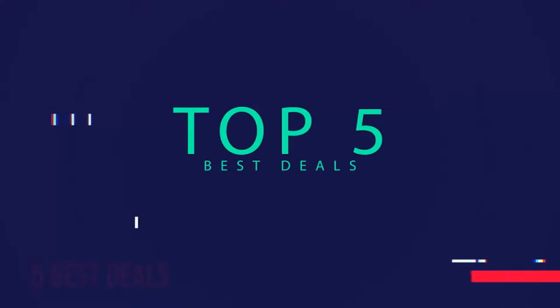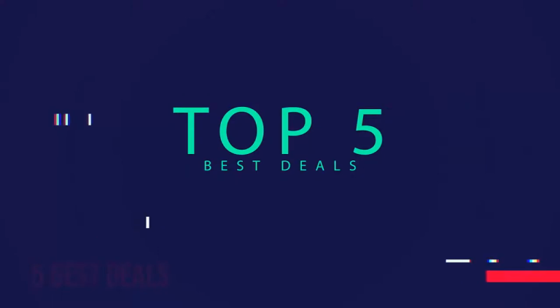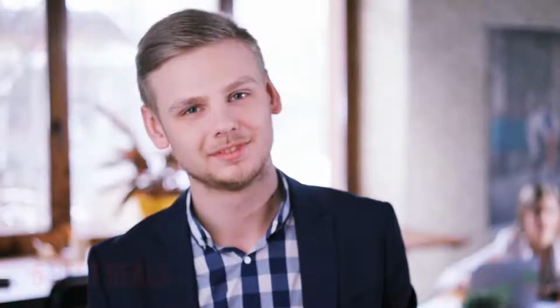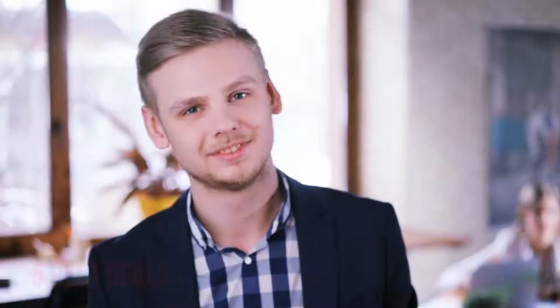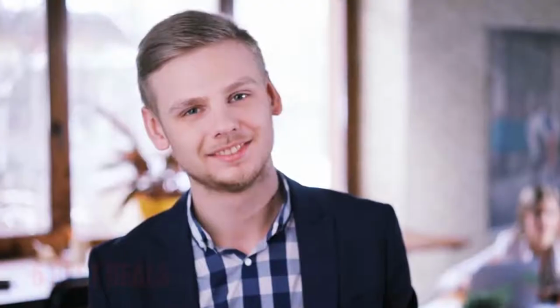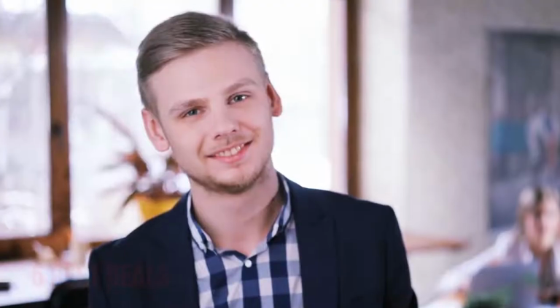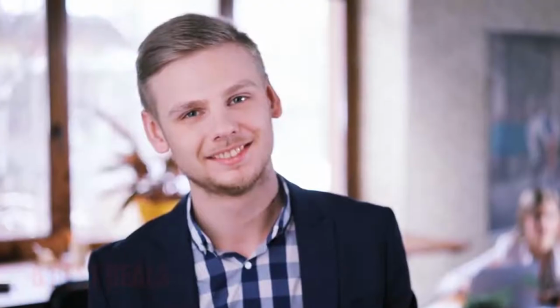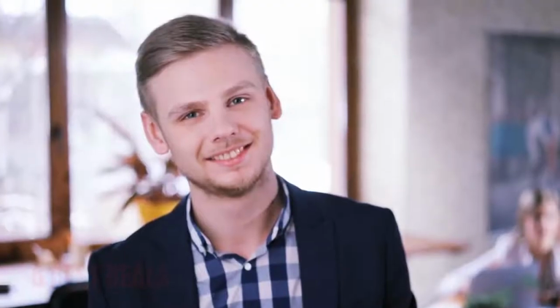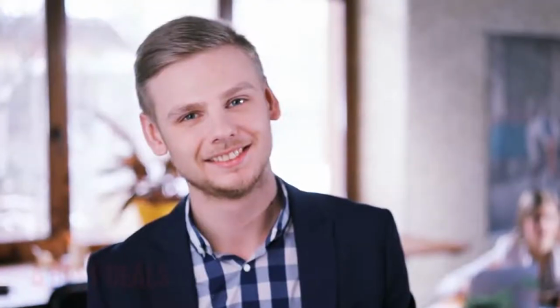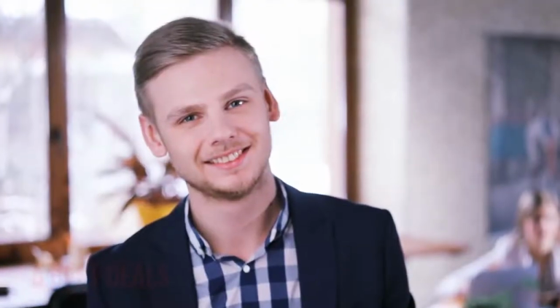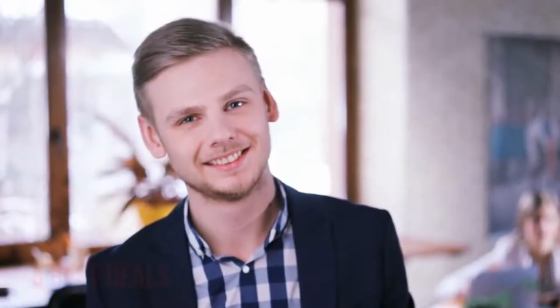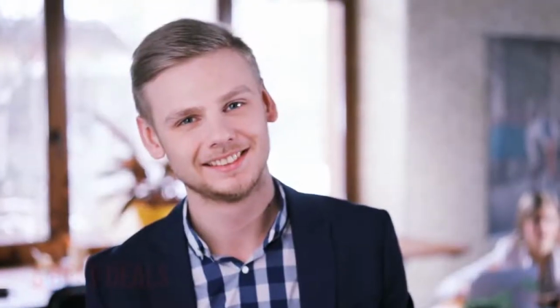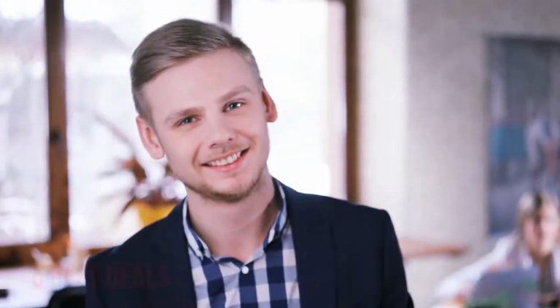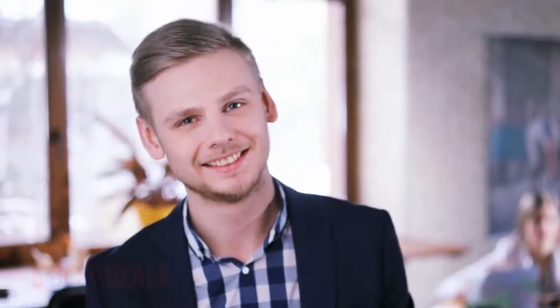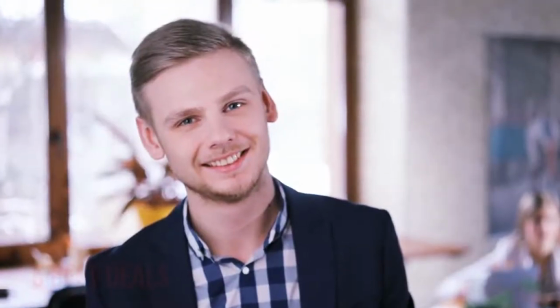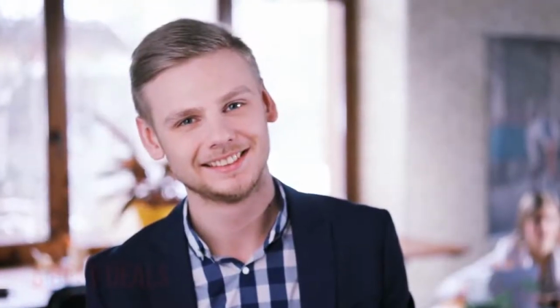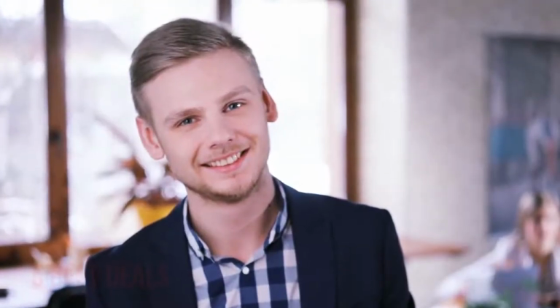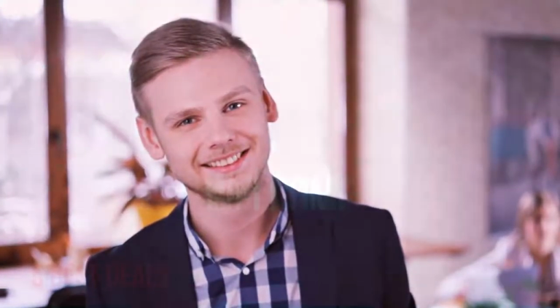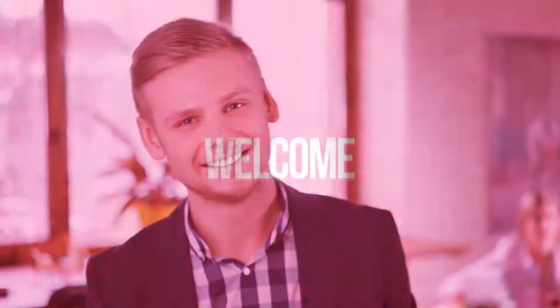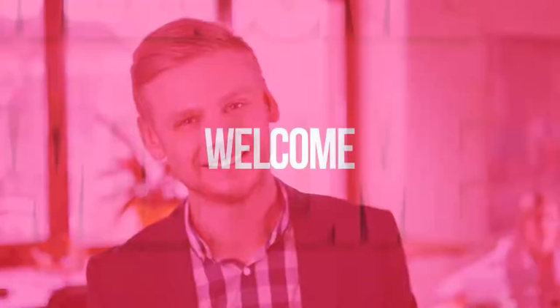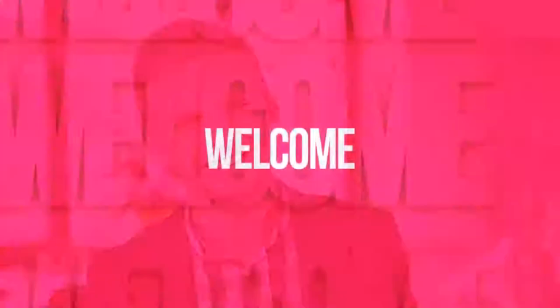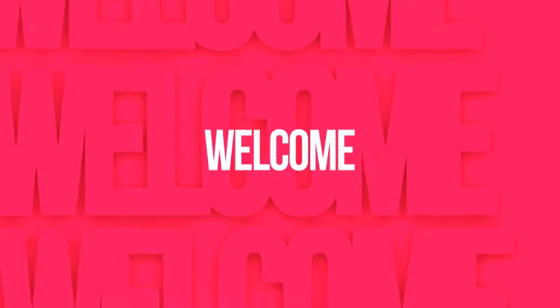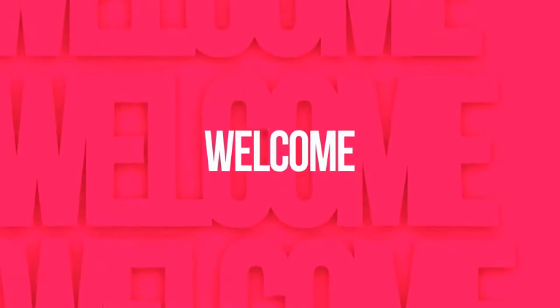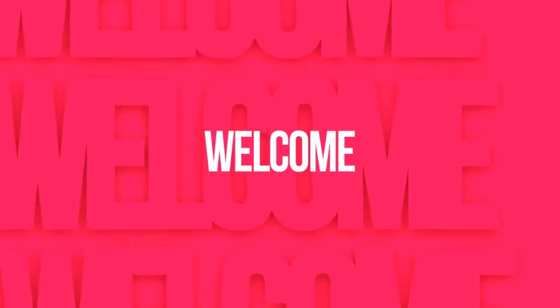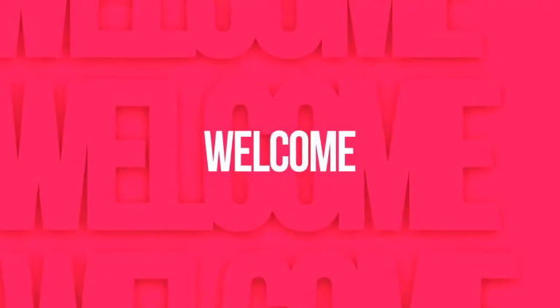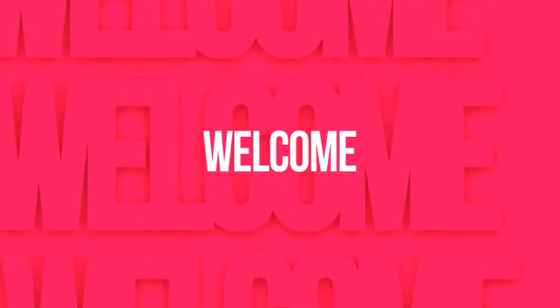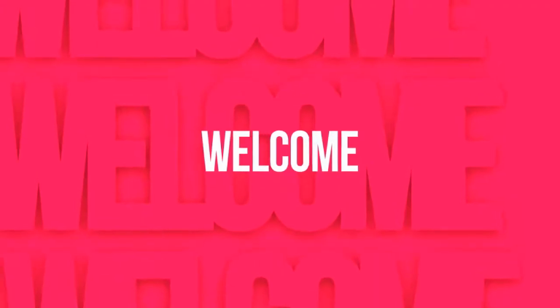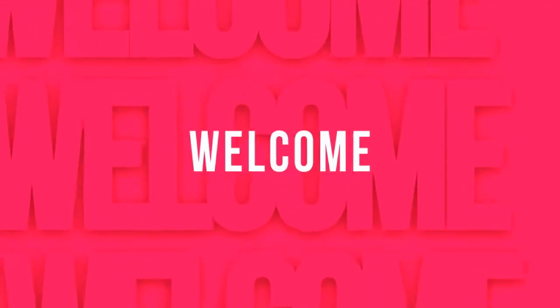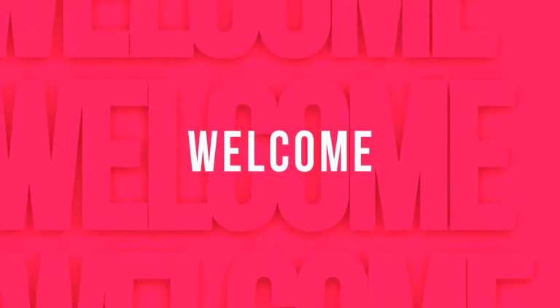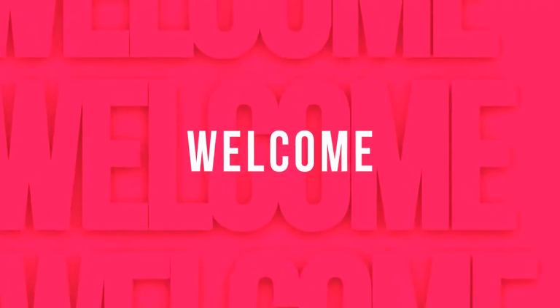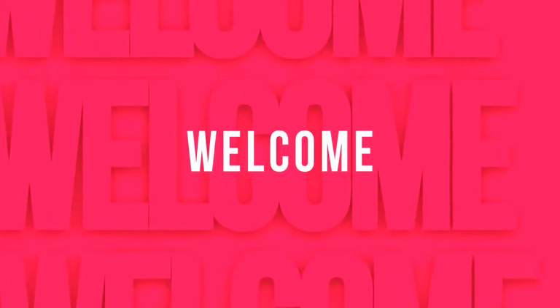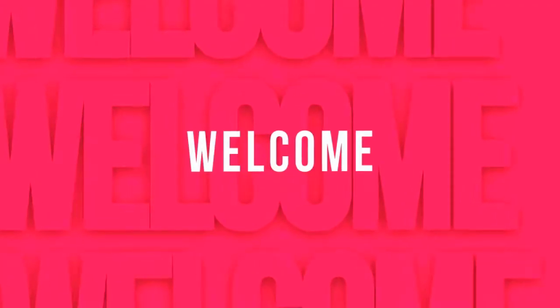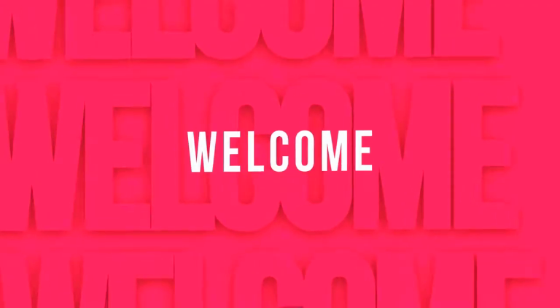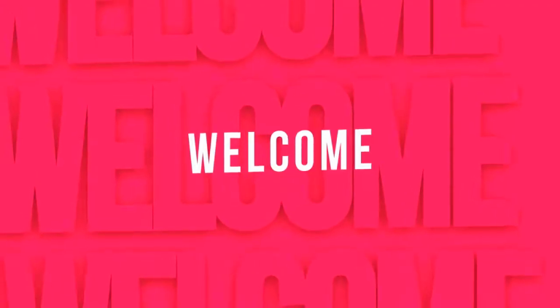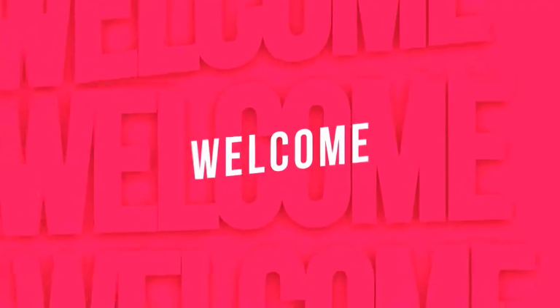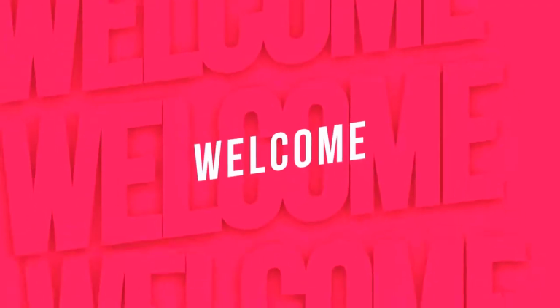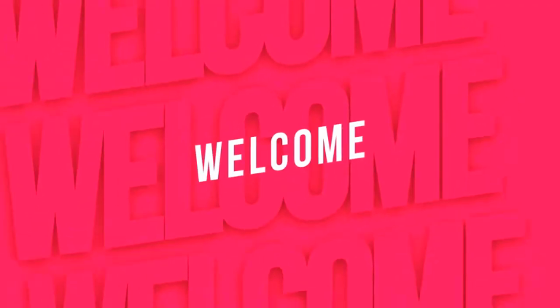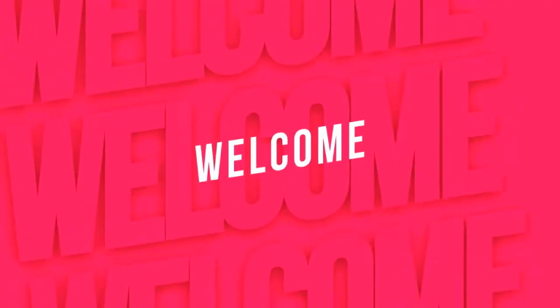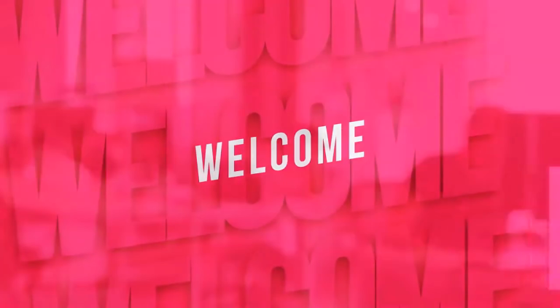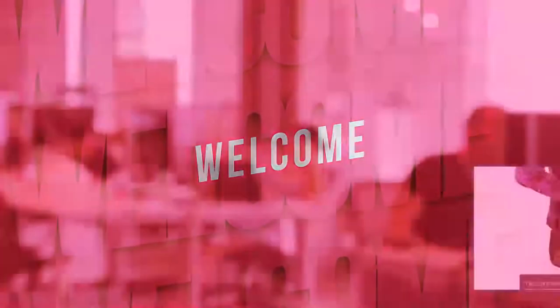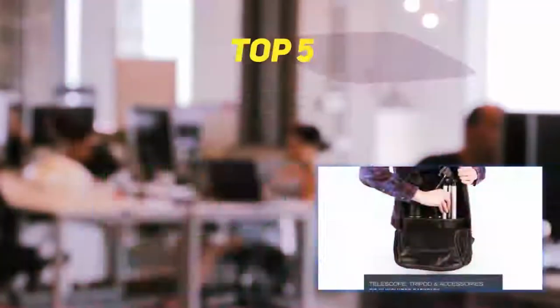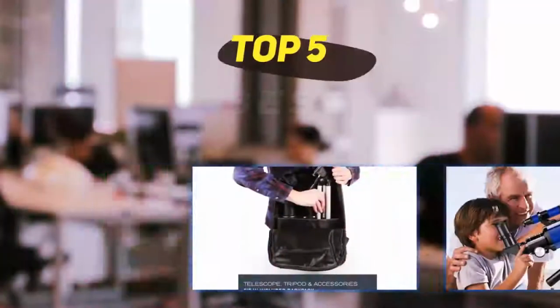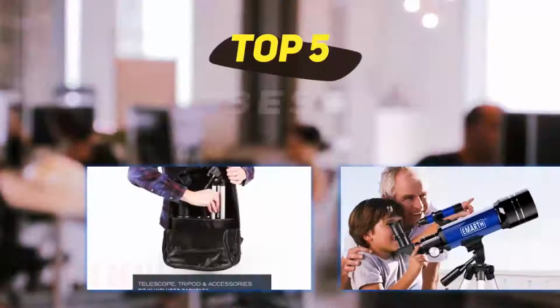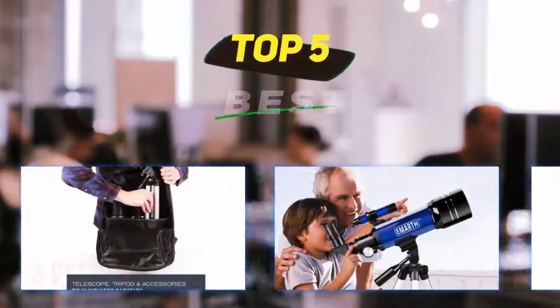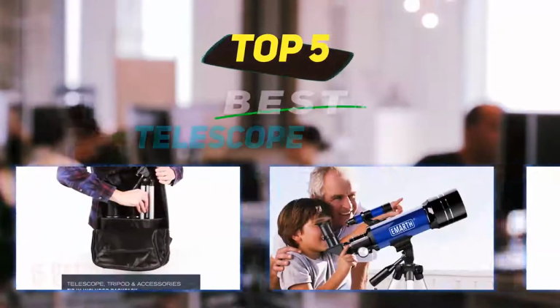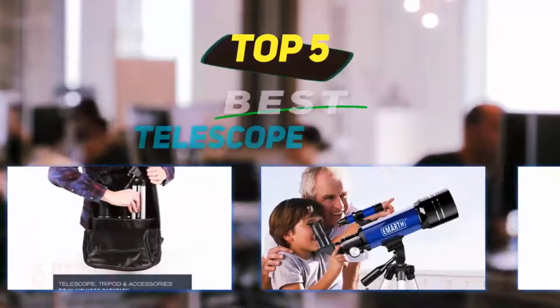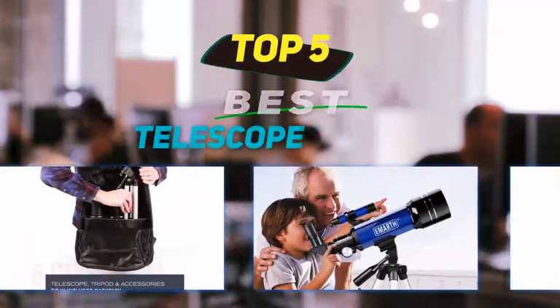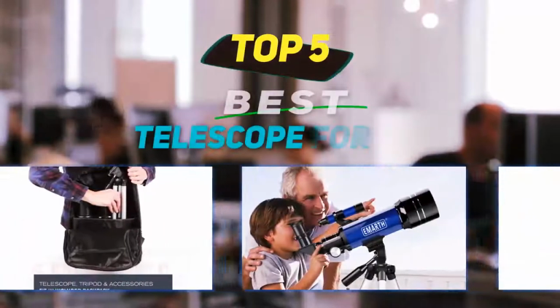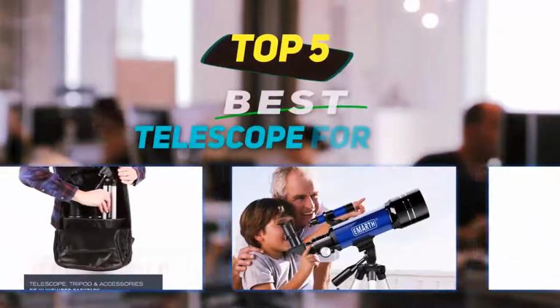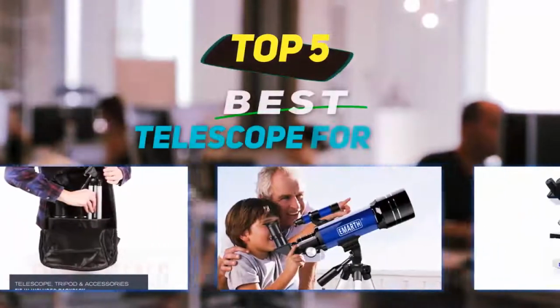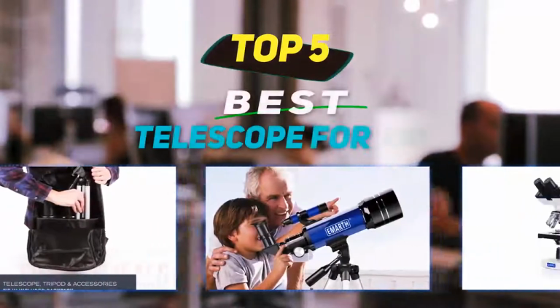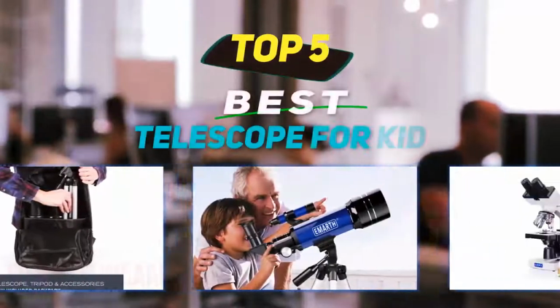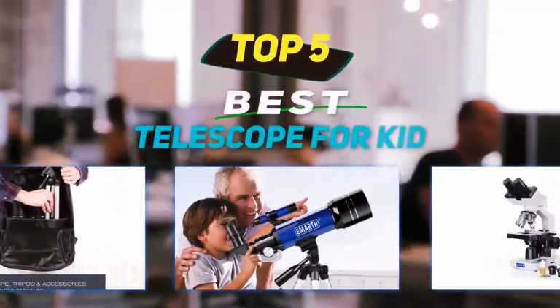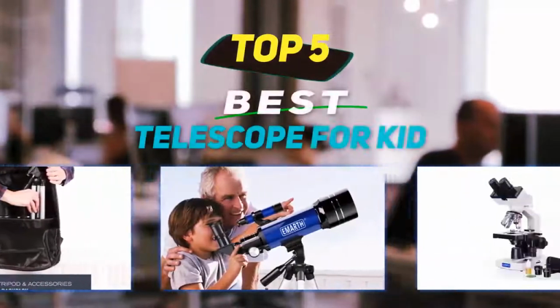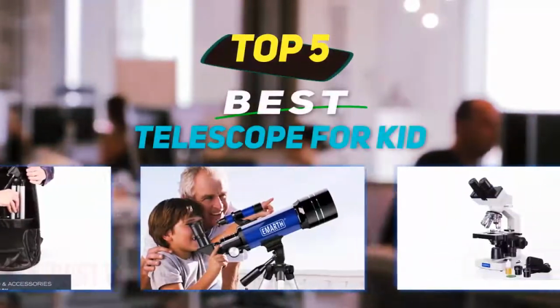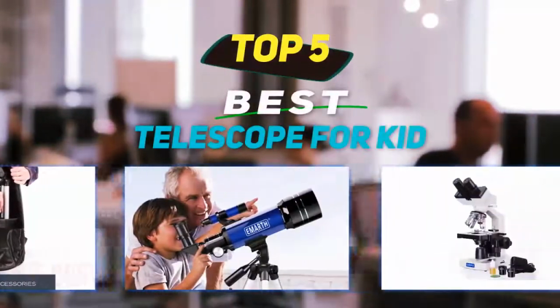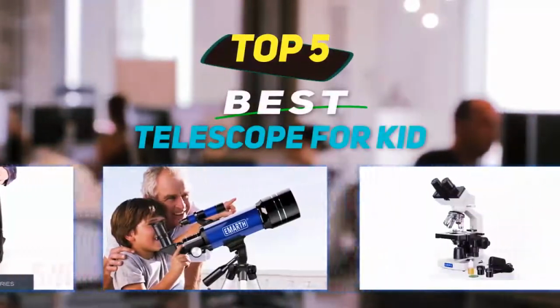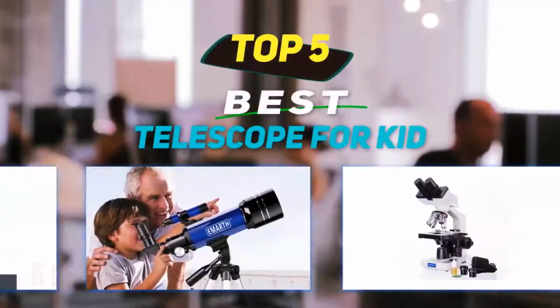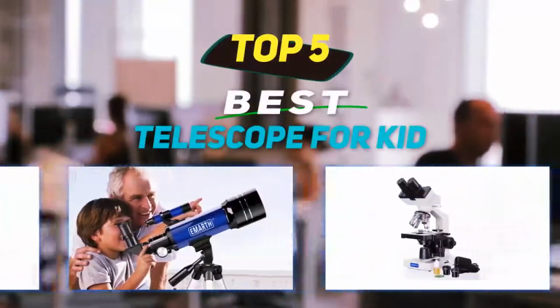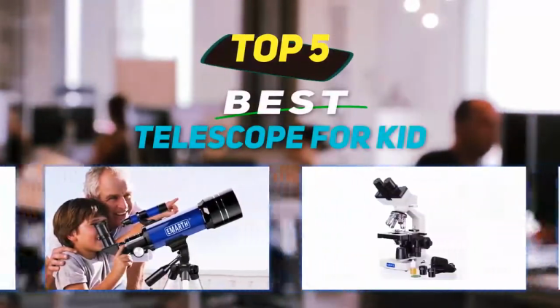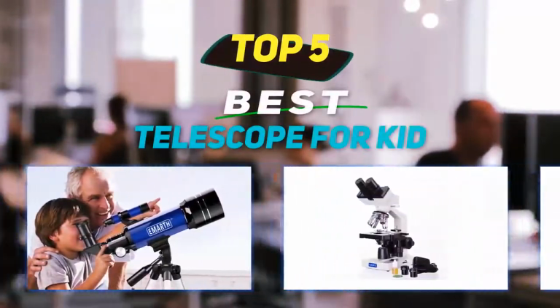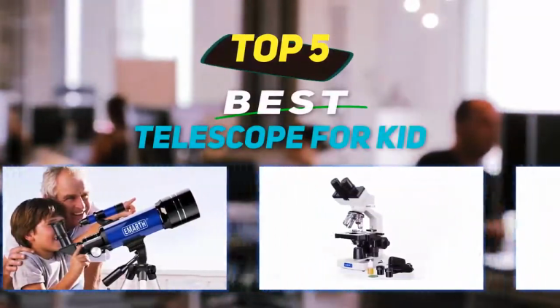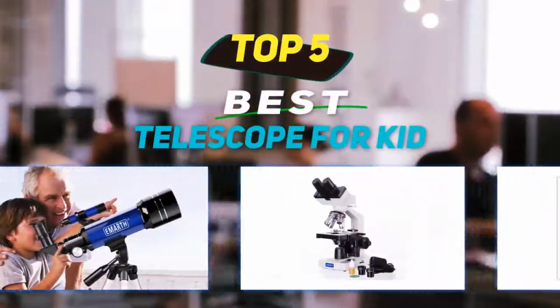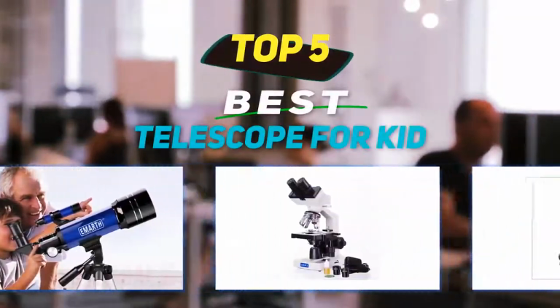Hey guys, welcome back to my channel. In this video I'm going to talk about the top five best telescopes for kids.